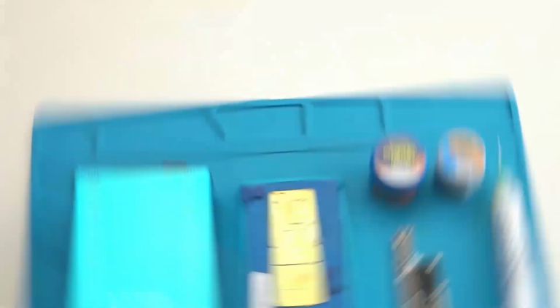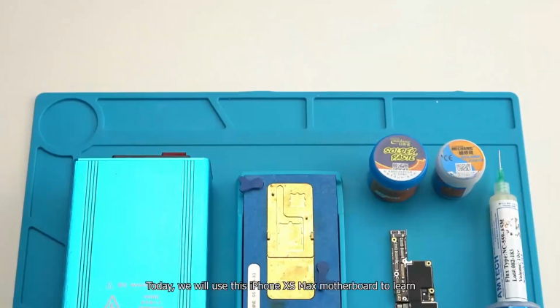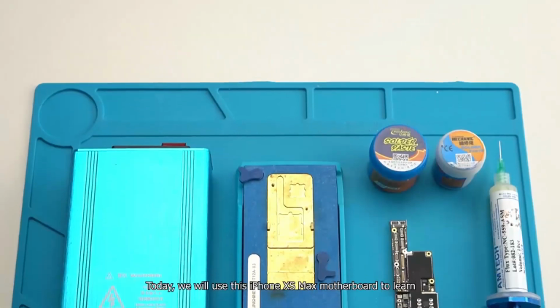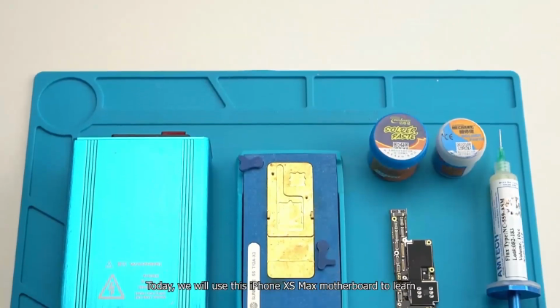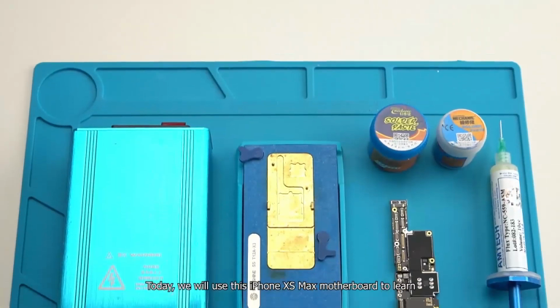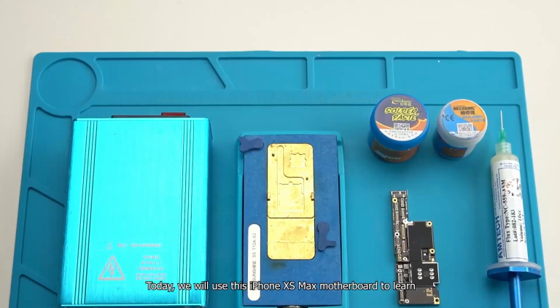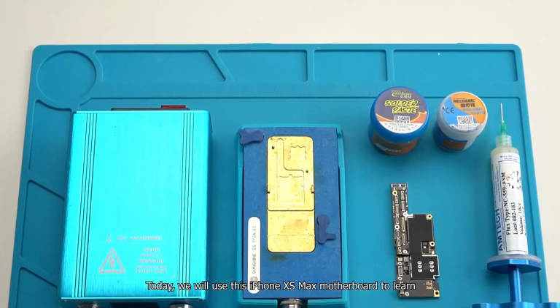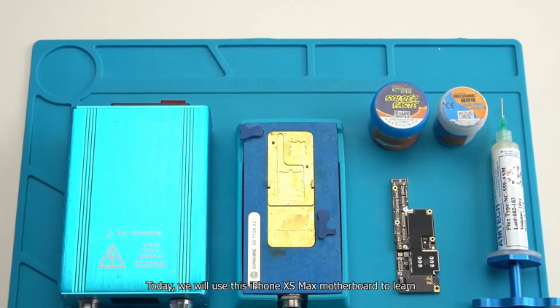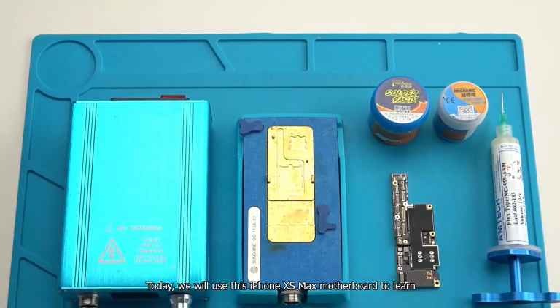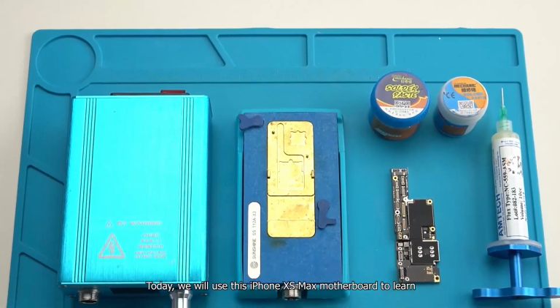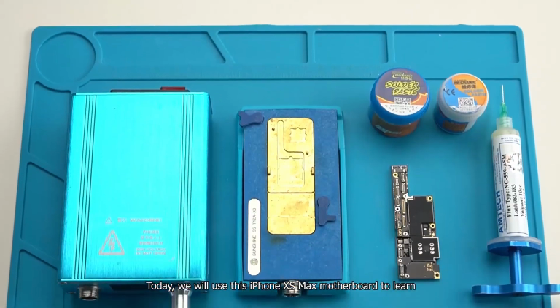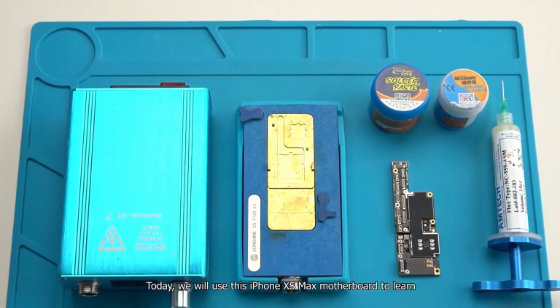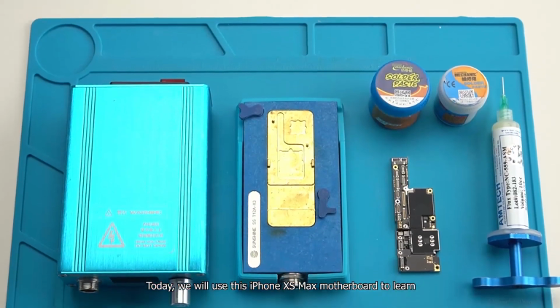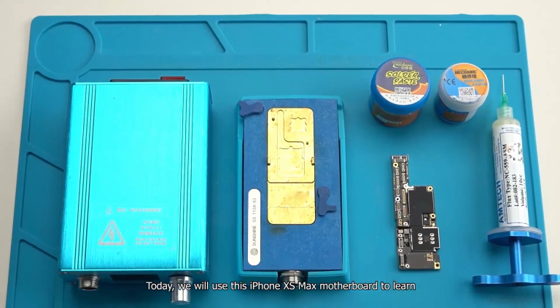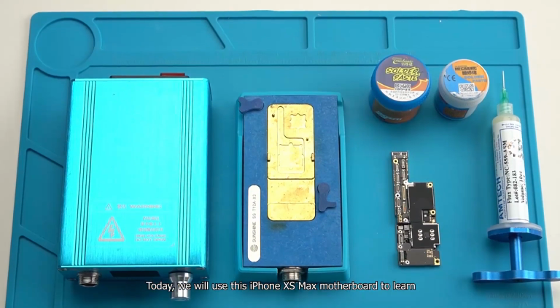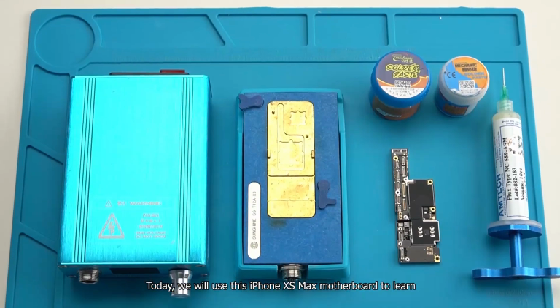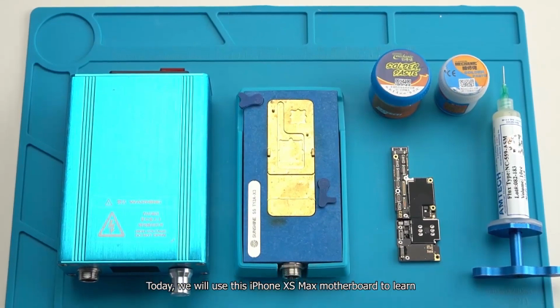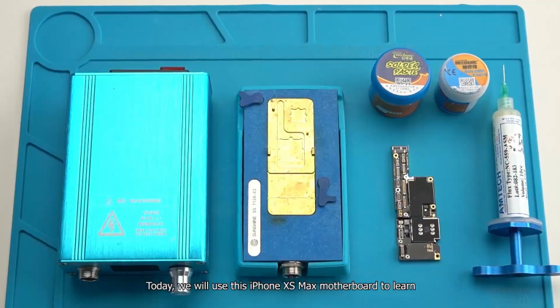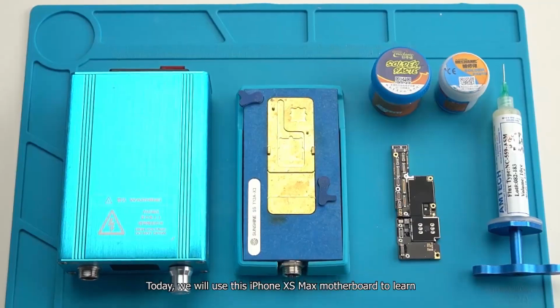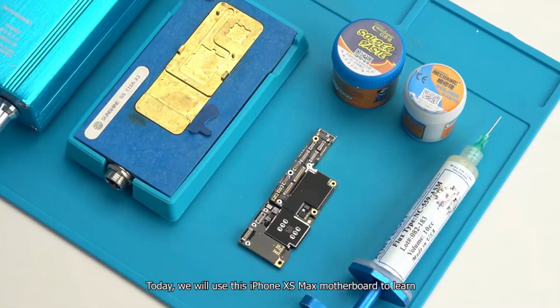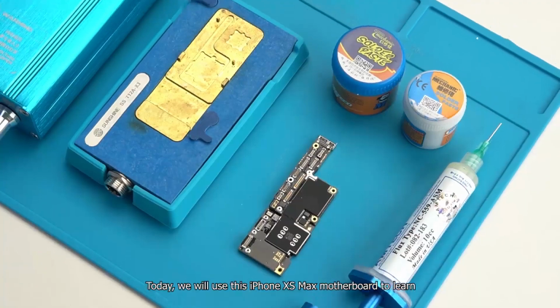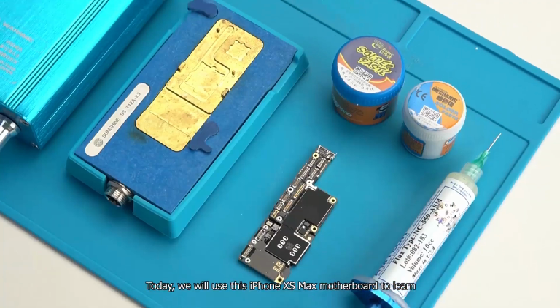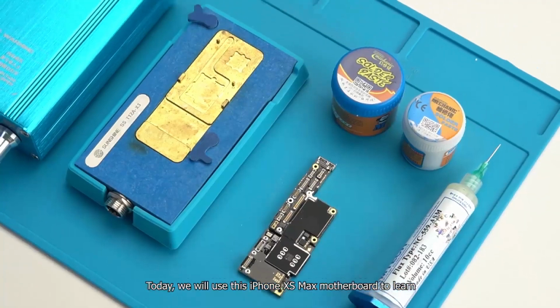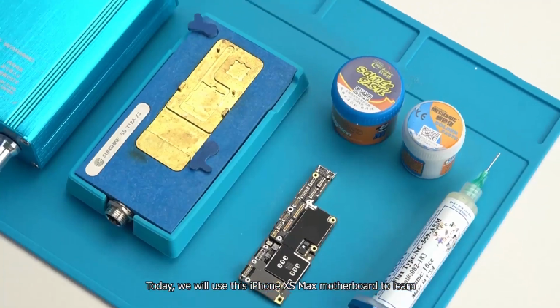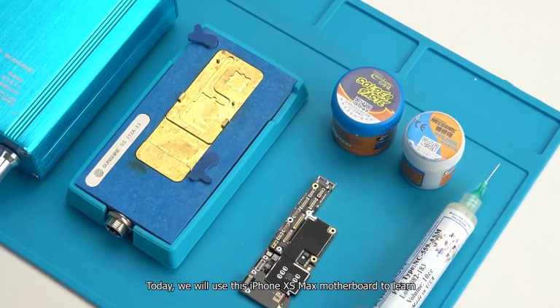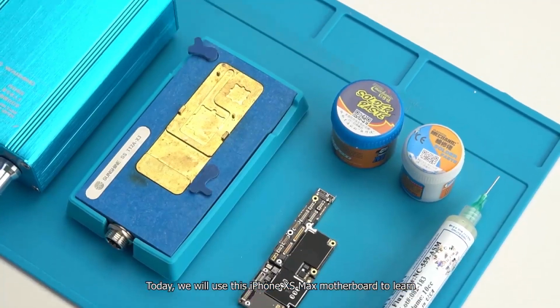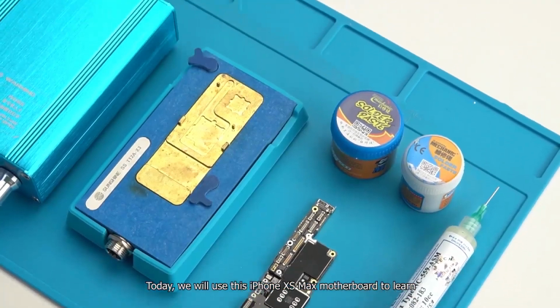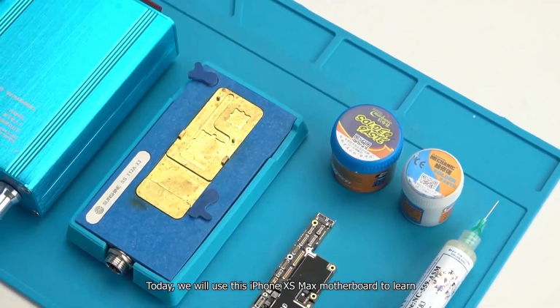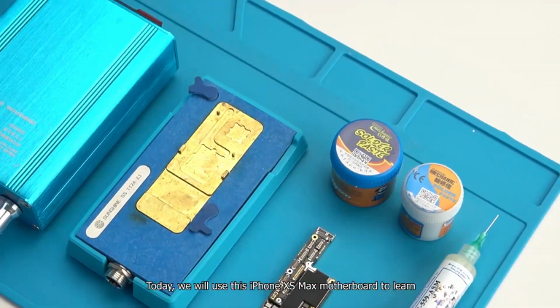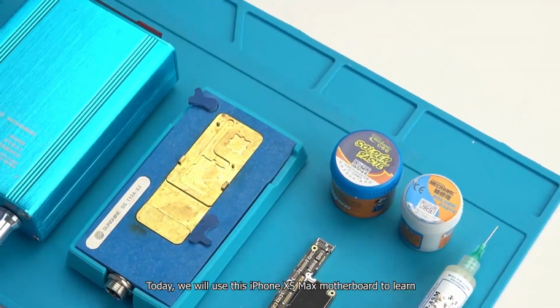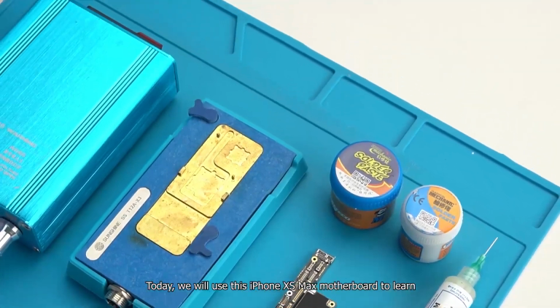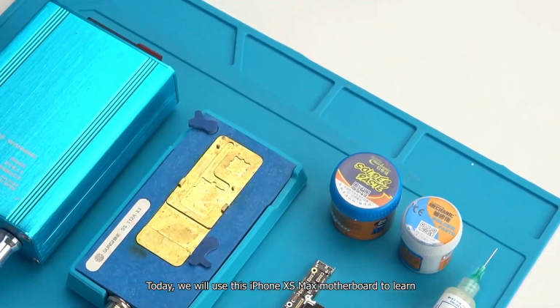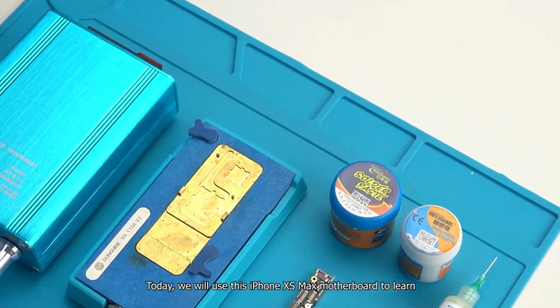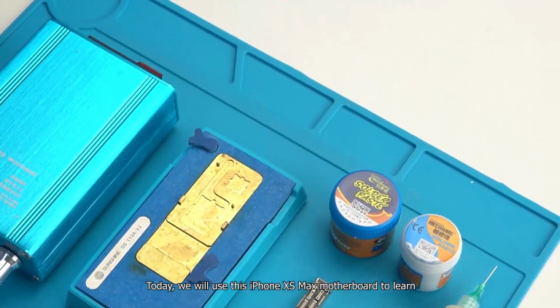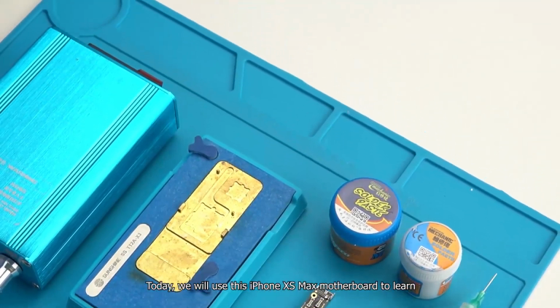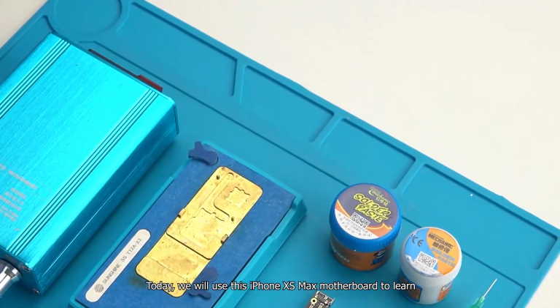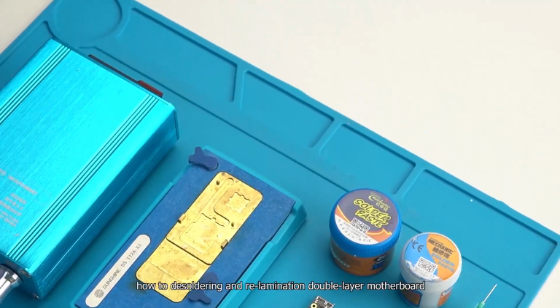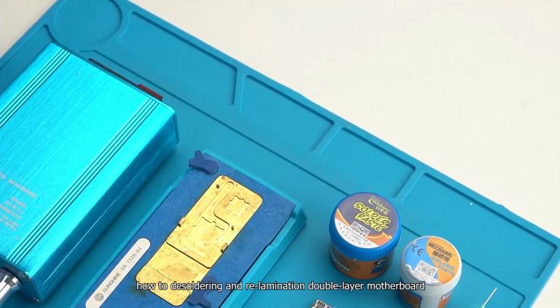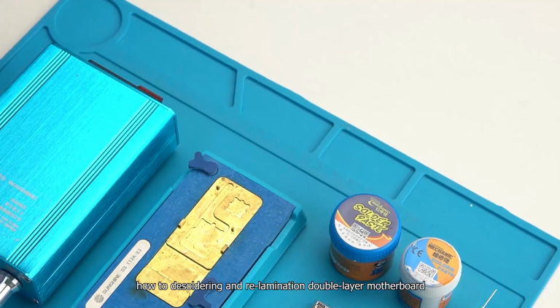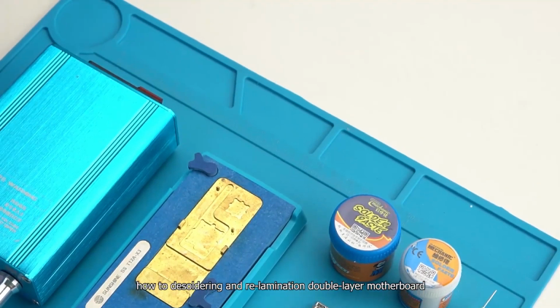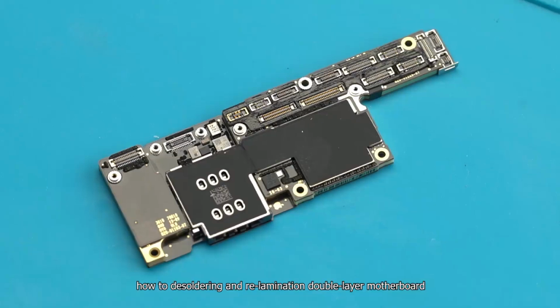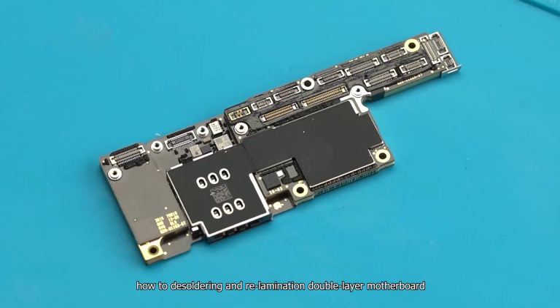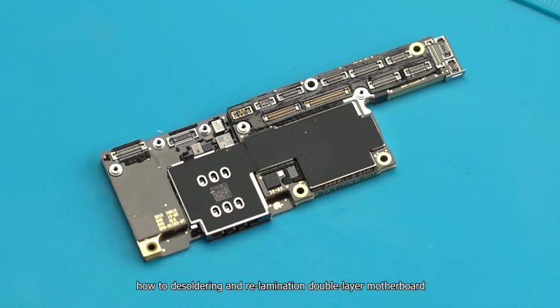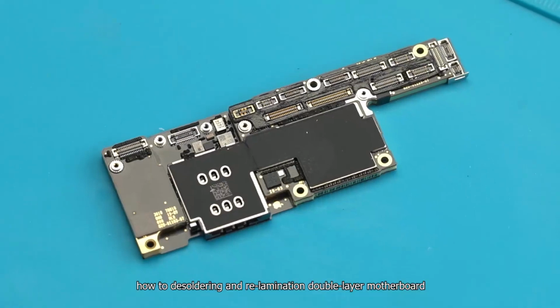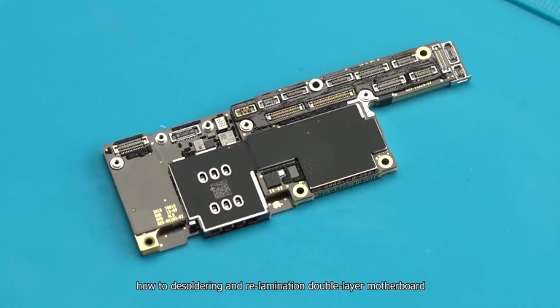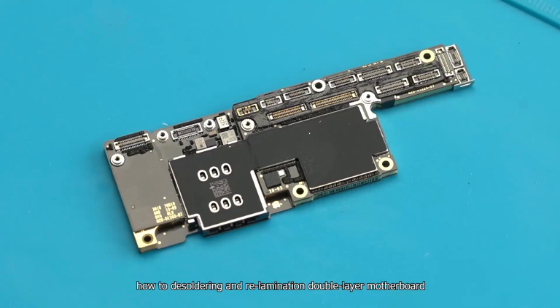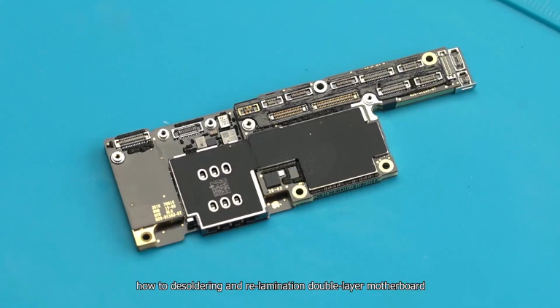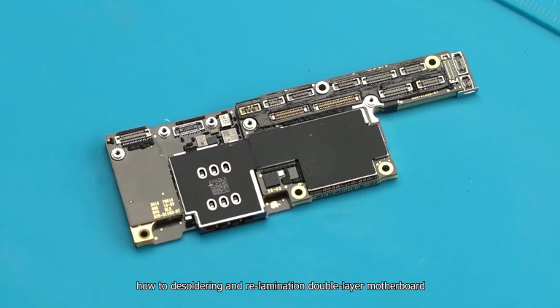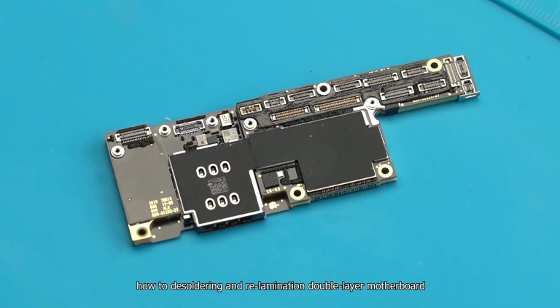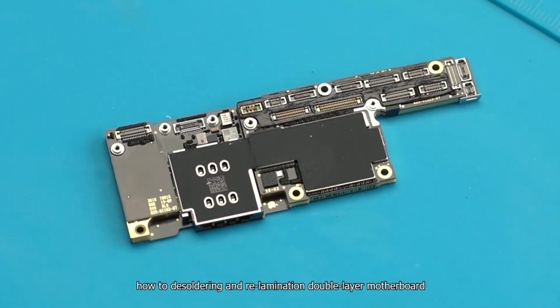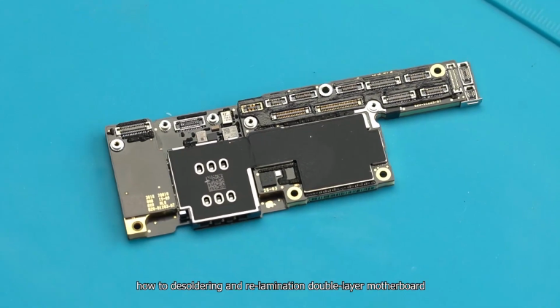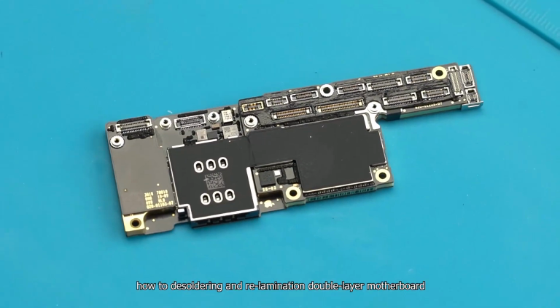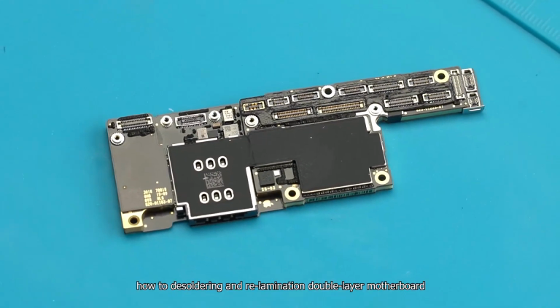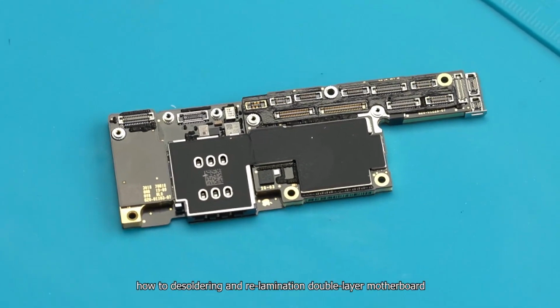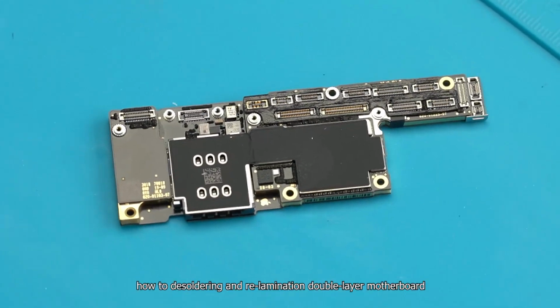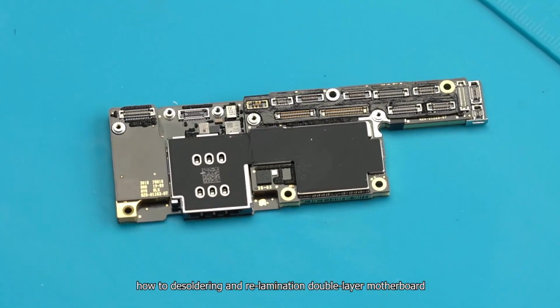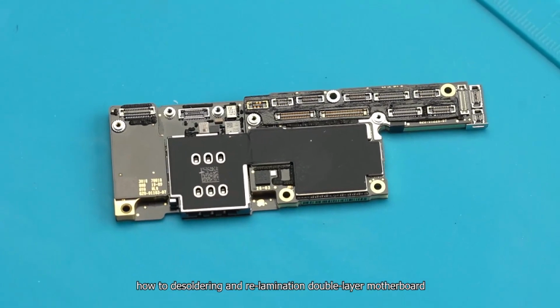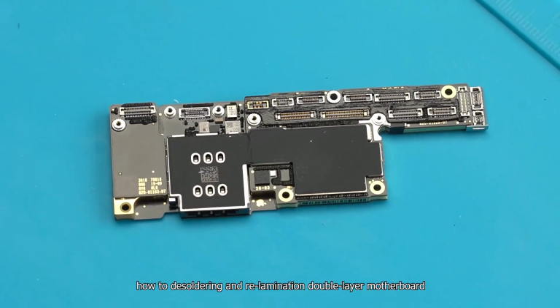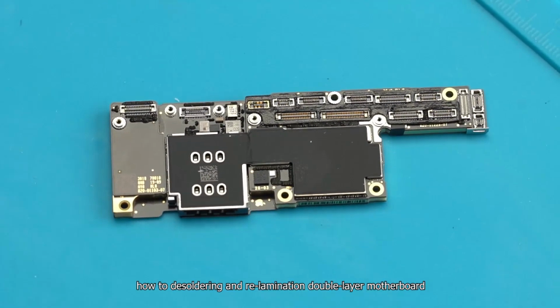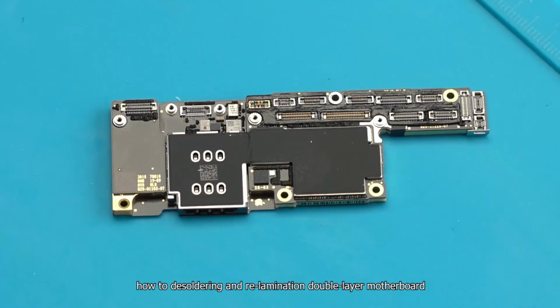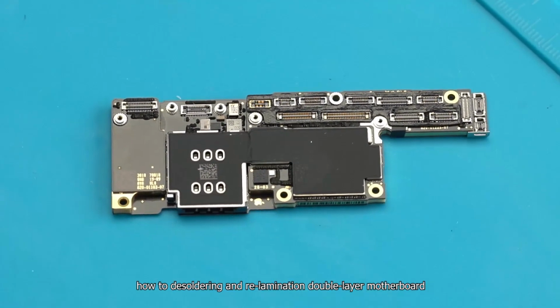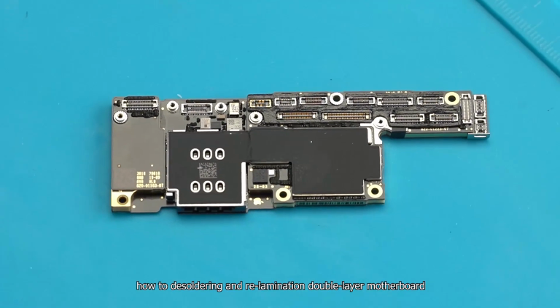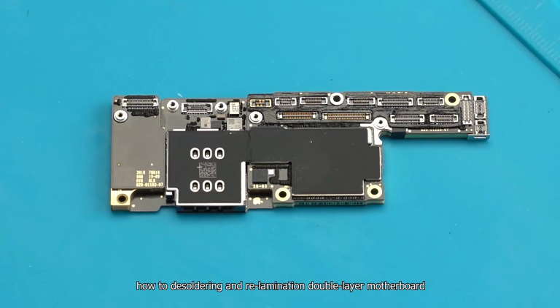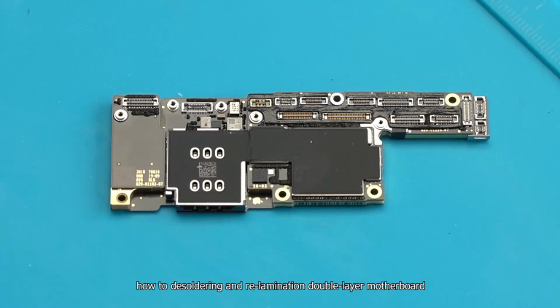Today, we will use this iPhone XS Max motherboard to learn how to desolder and perform re-lamination of a double layer motherboard.